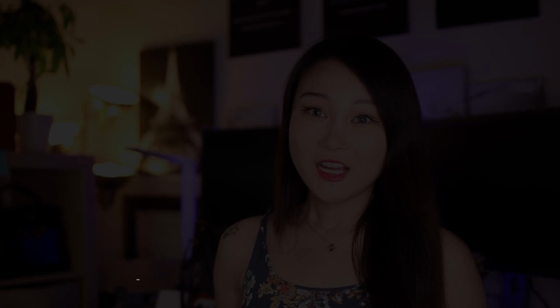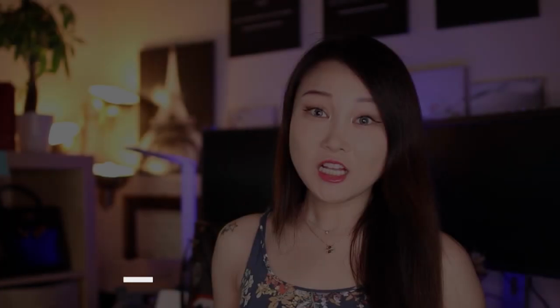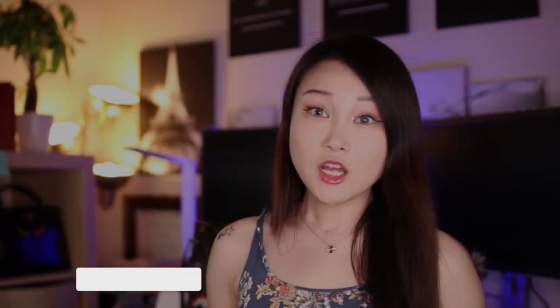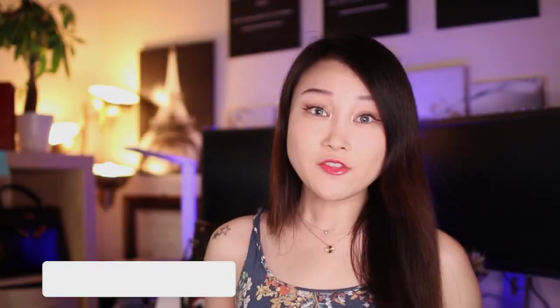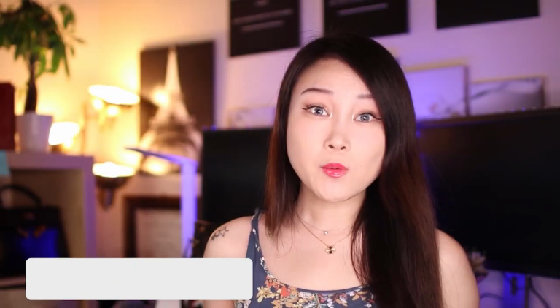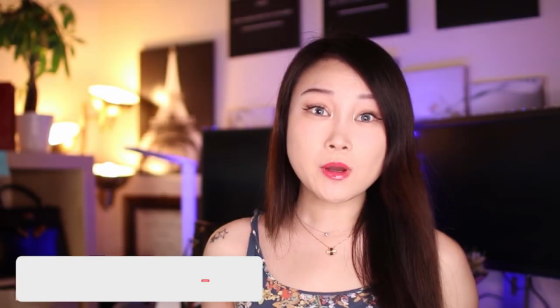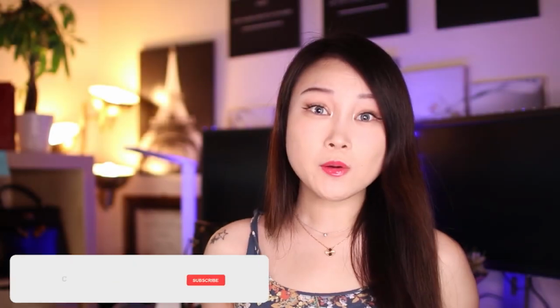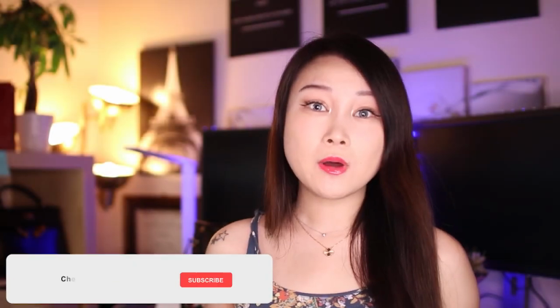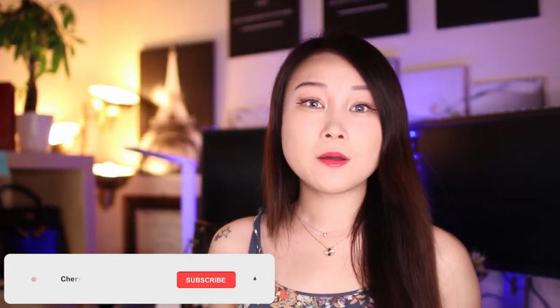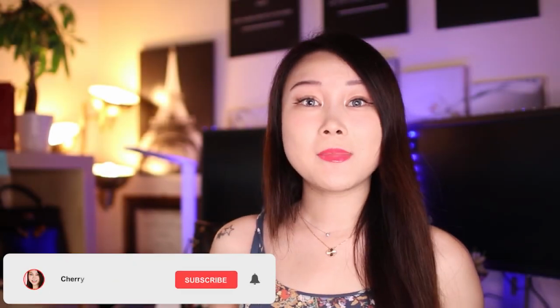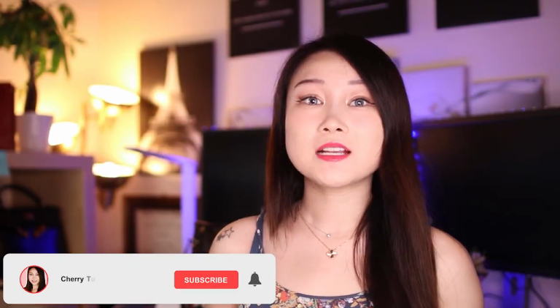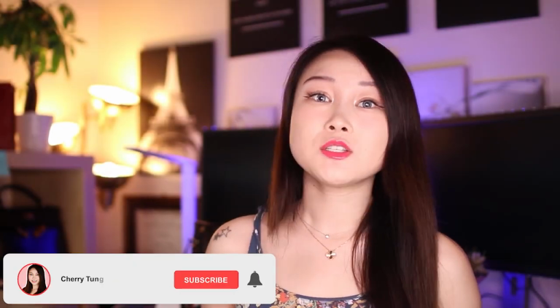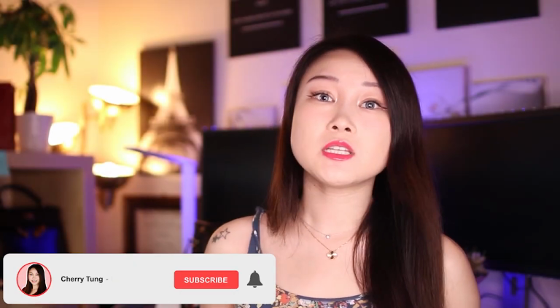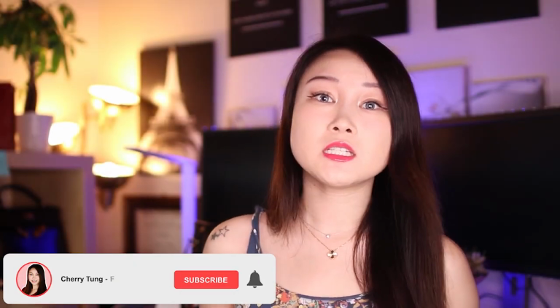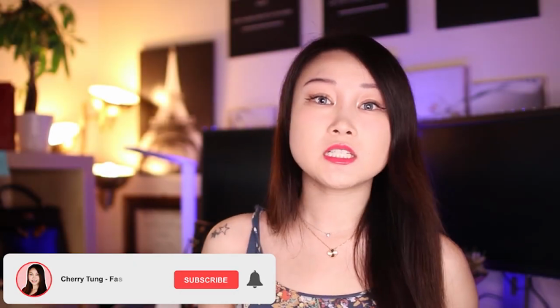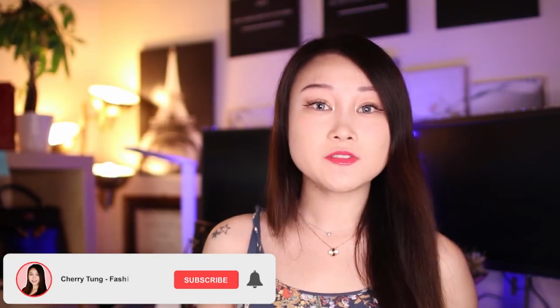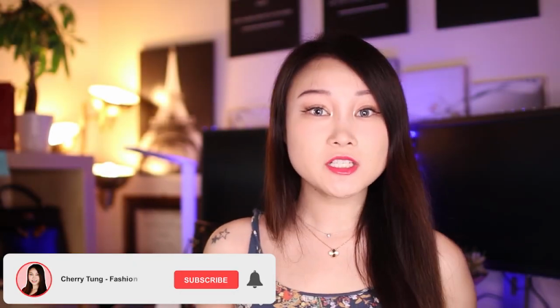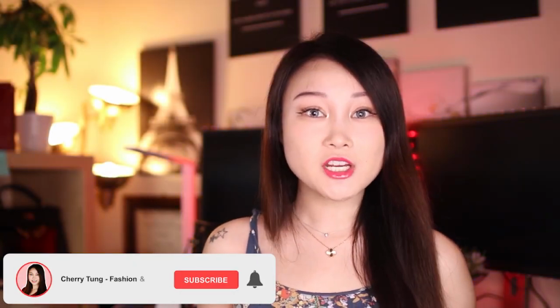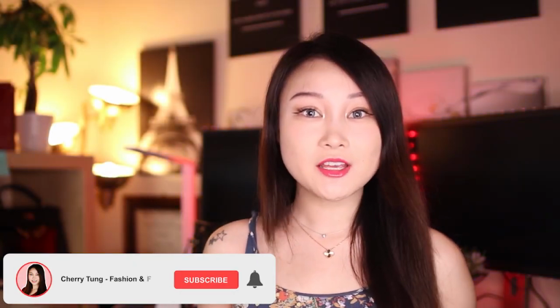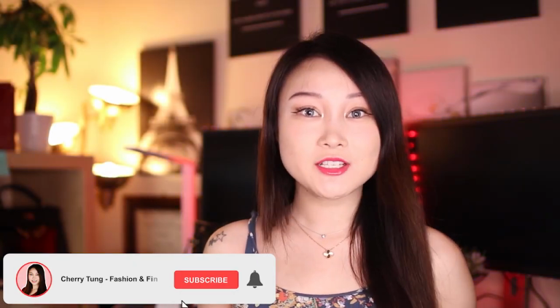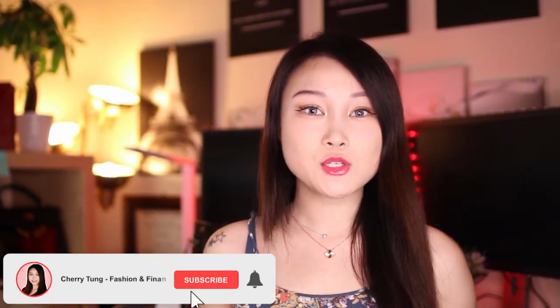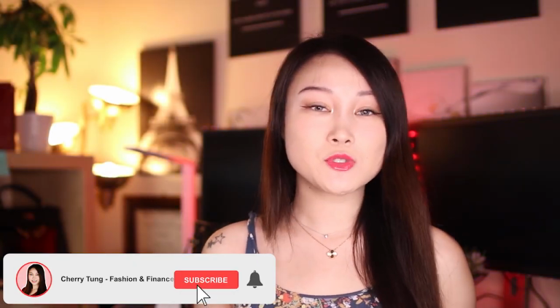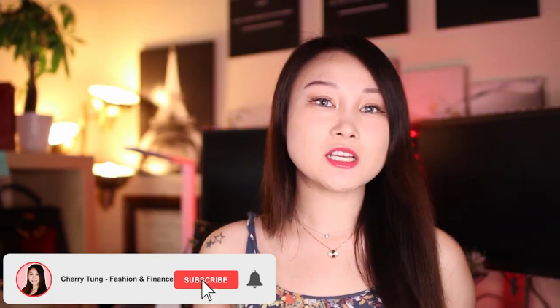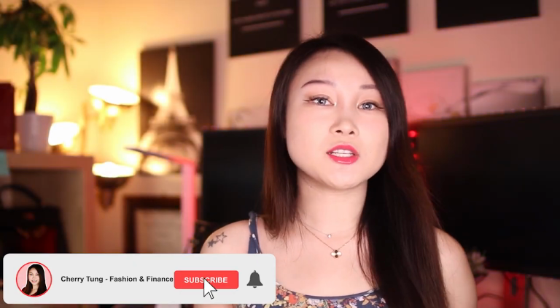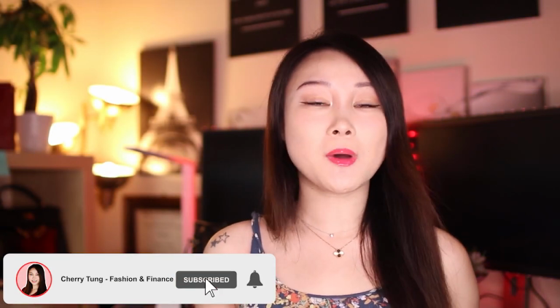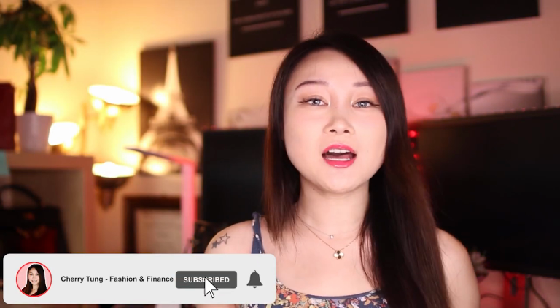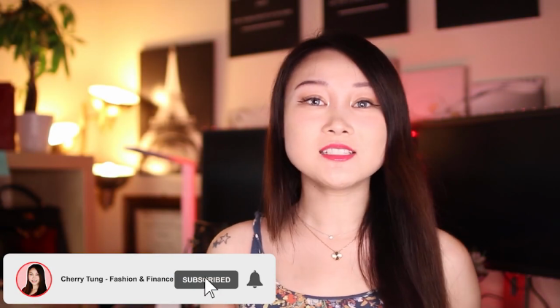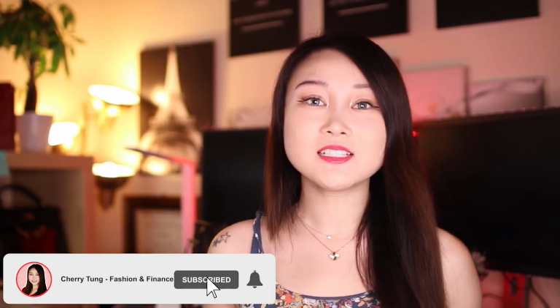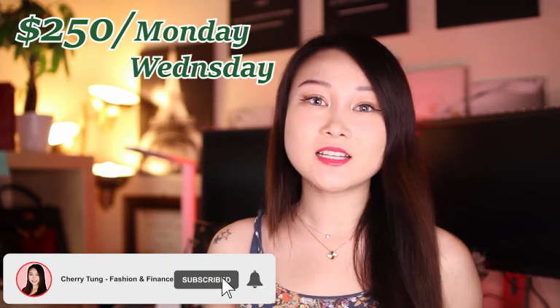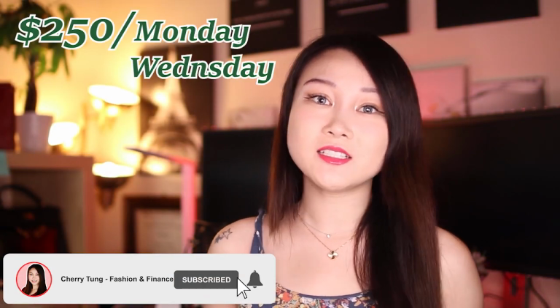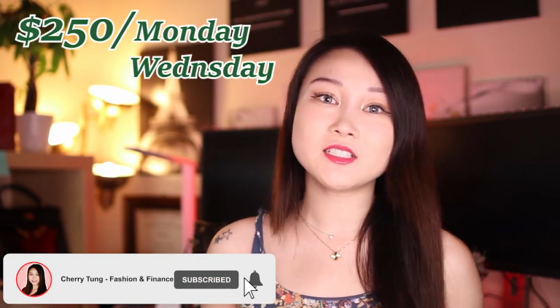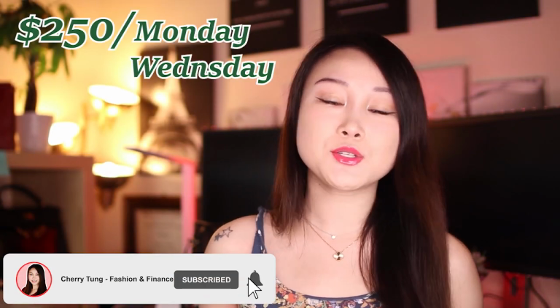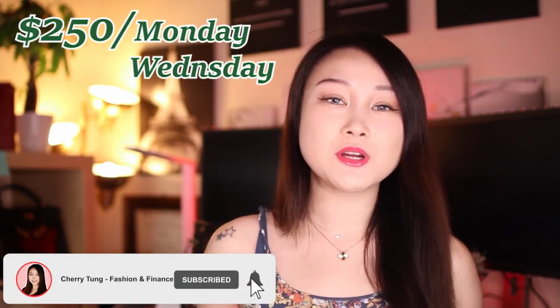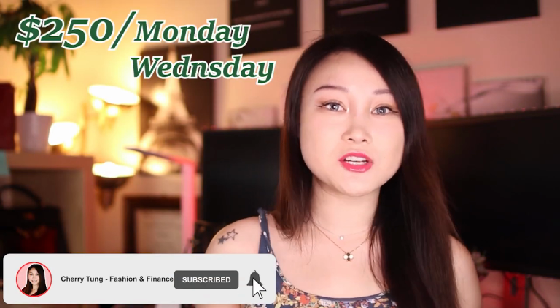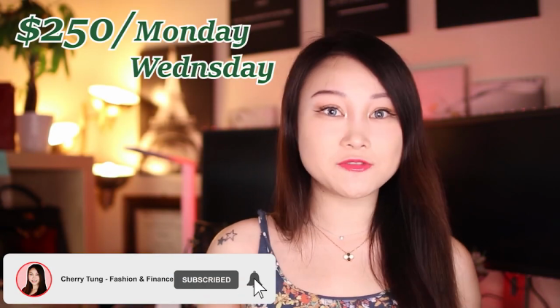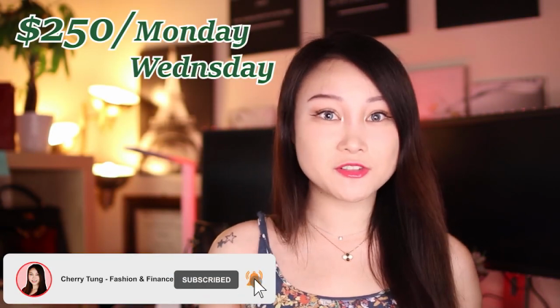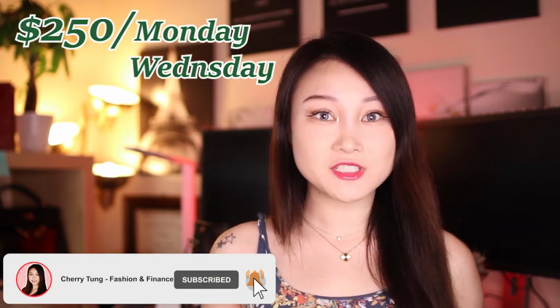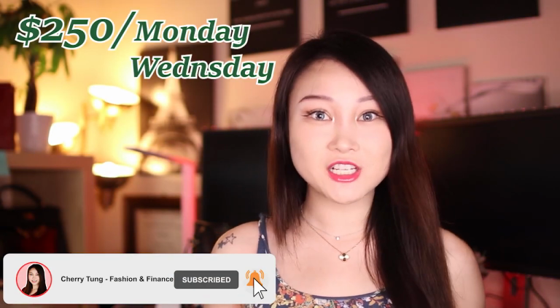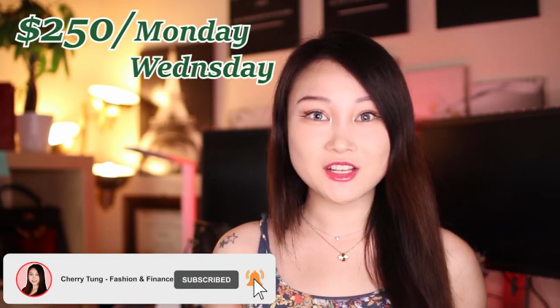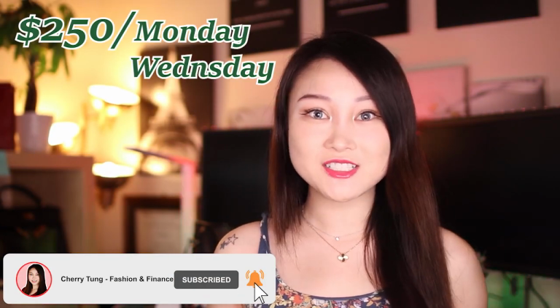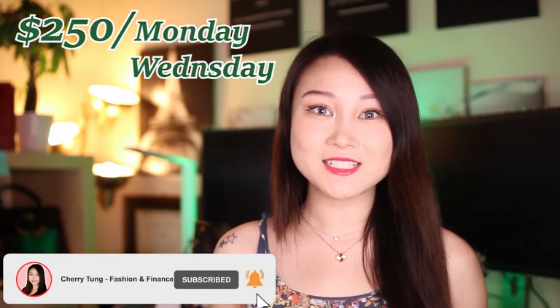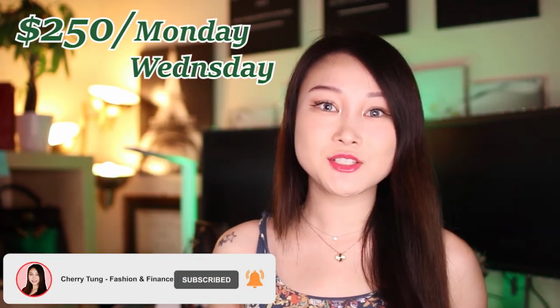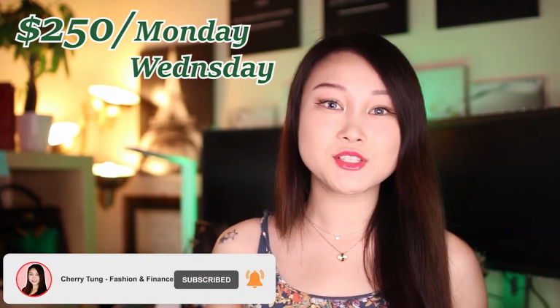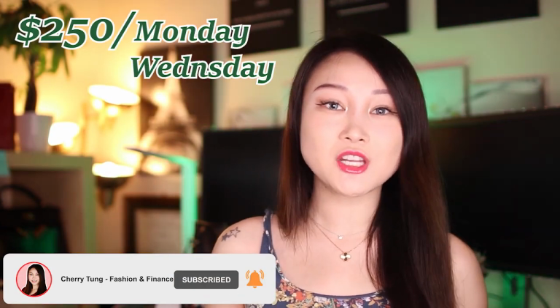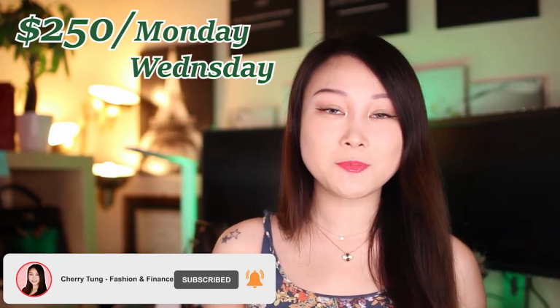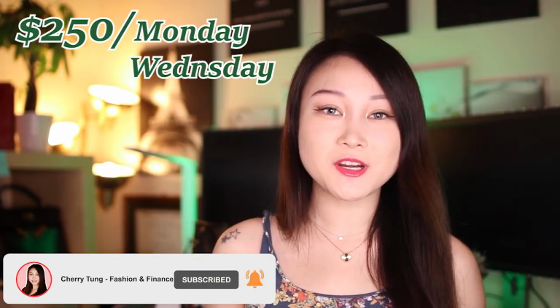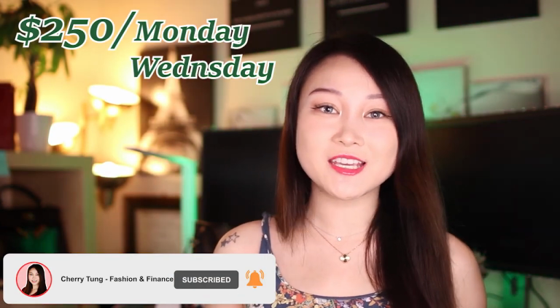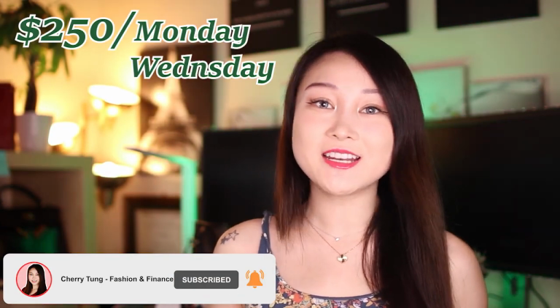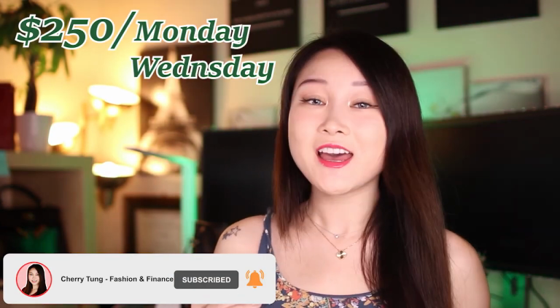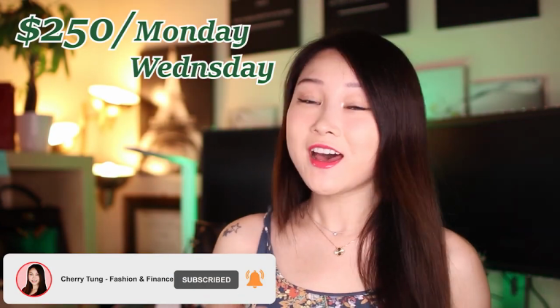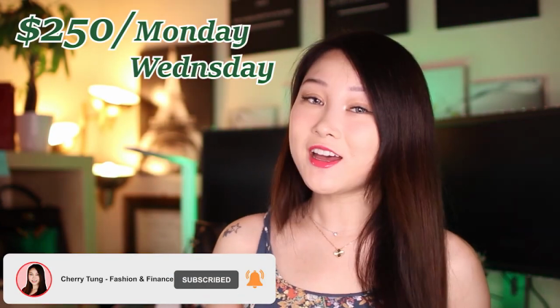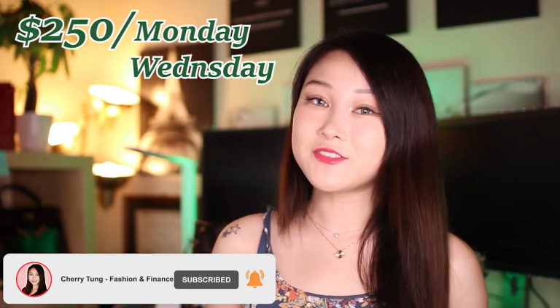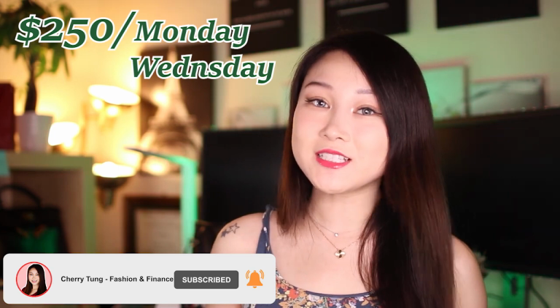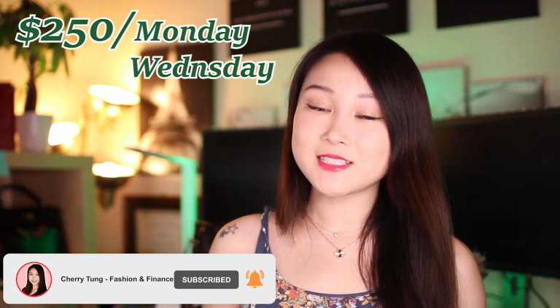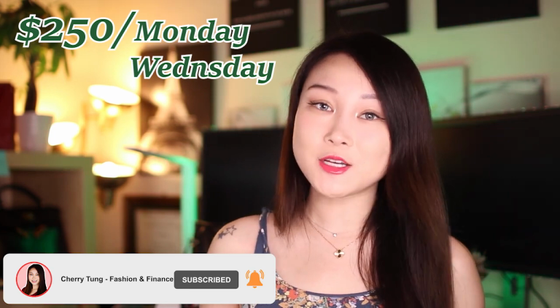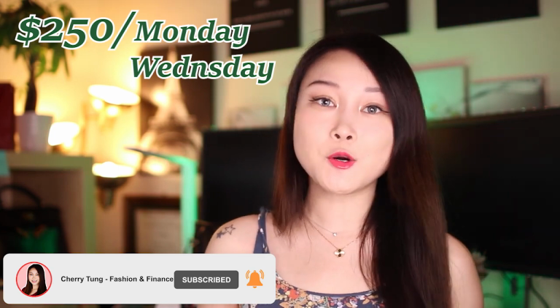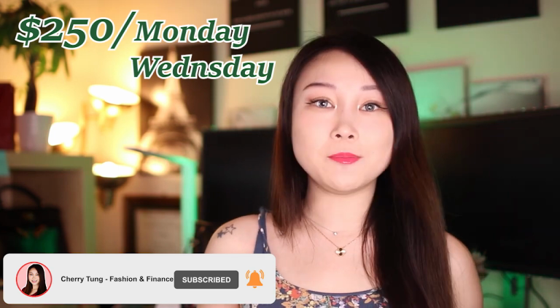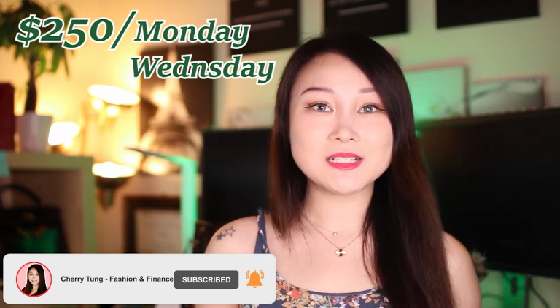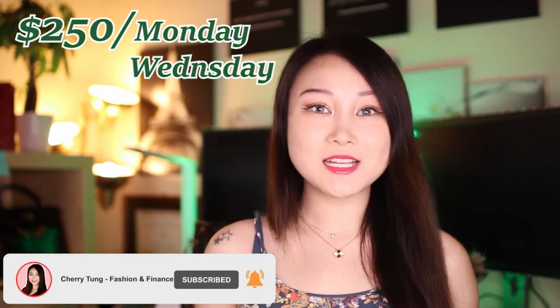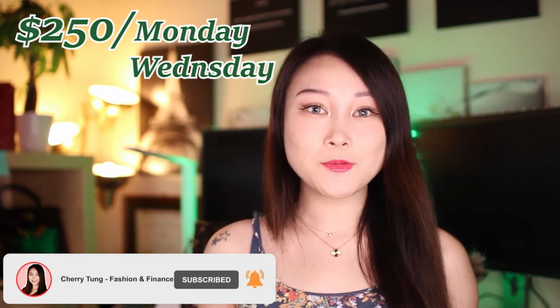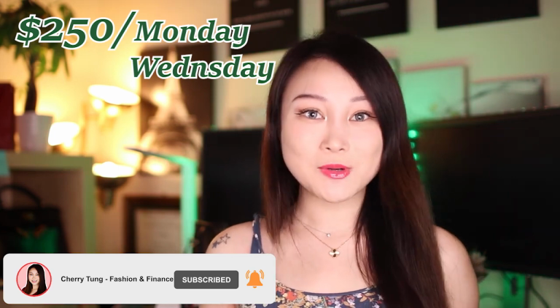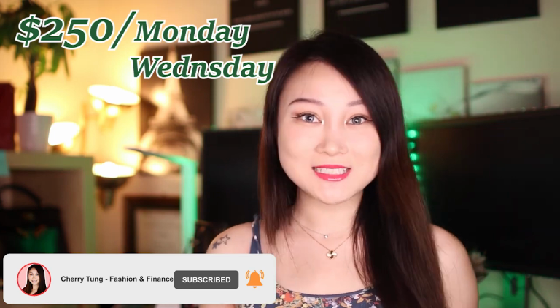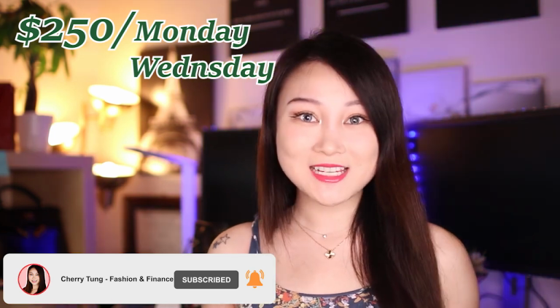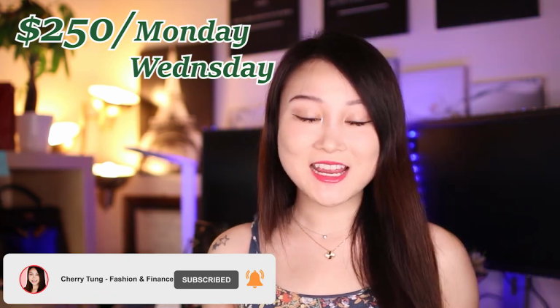Hello everyone, welcome back to the dividend challenge, which I deposit at least $250 into the stock market every single Monday and Wednesday.